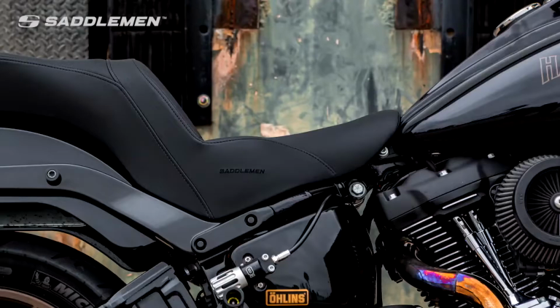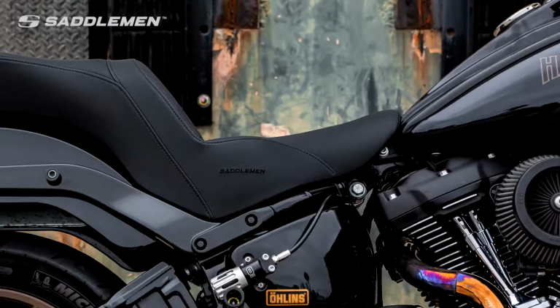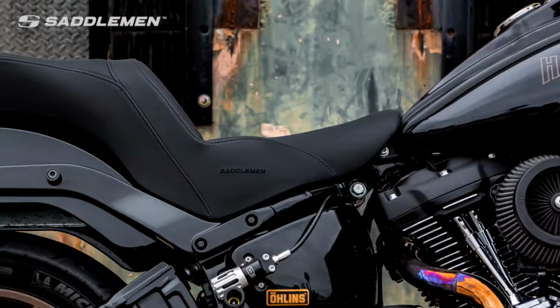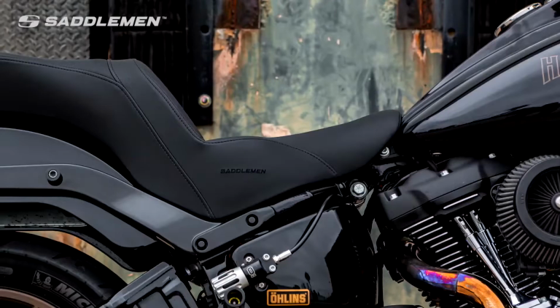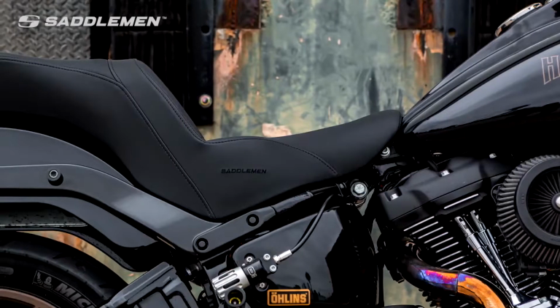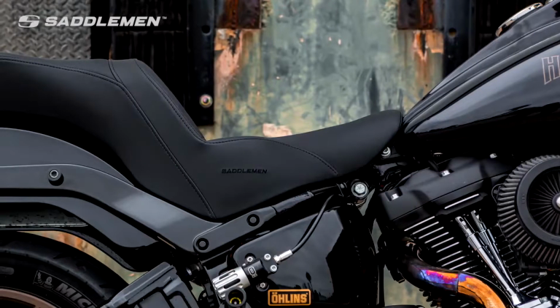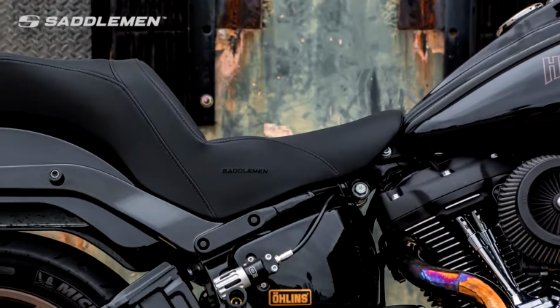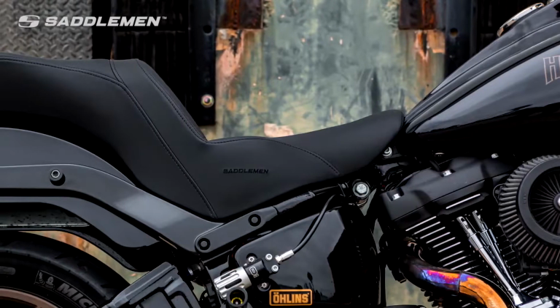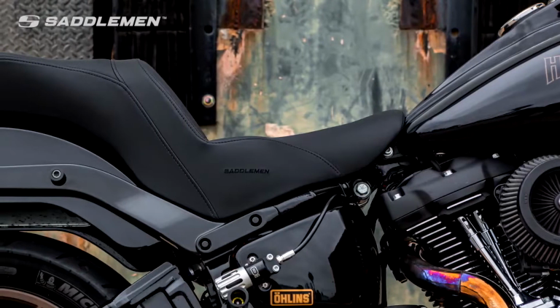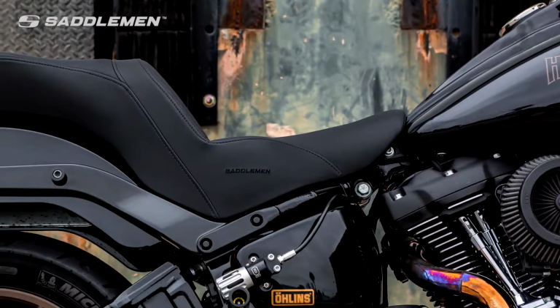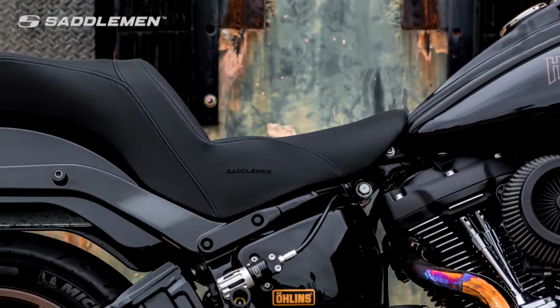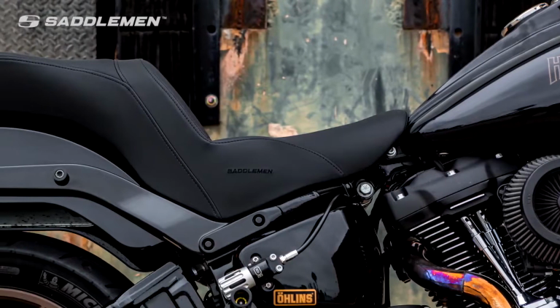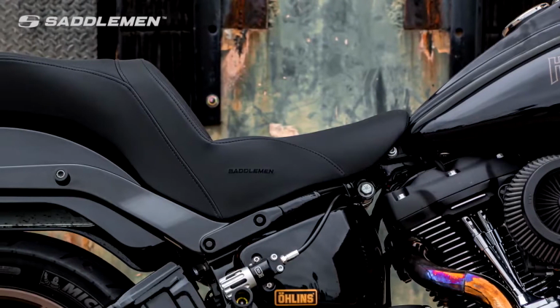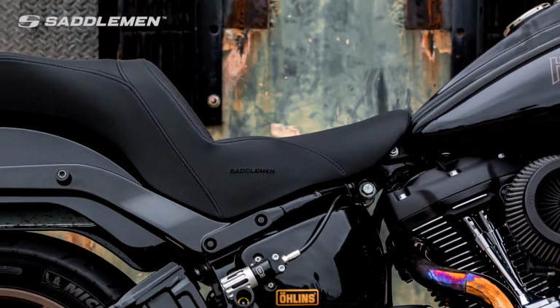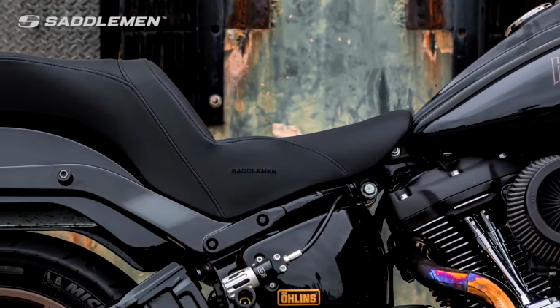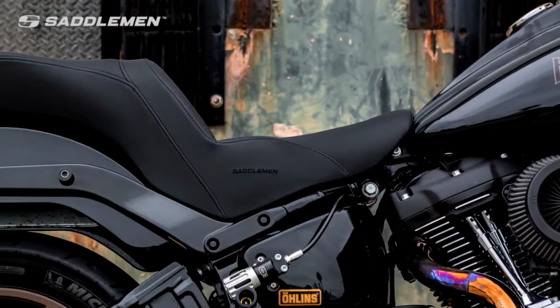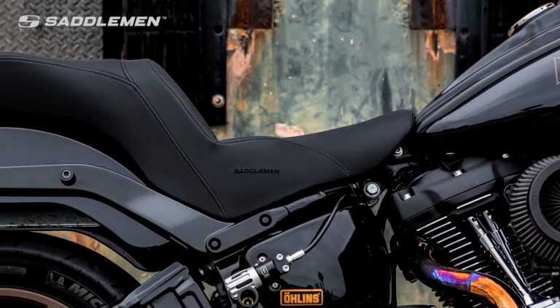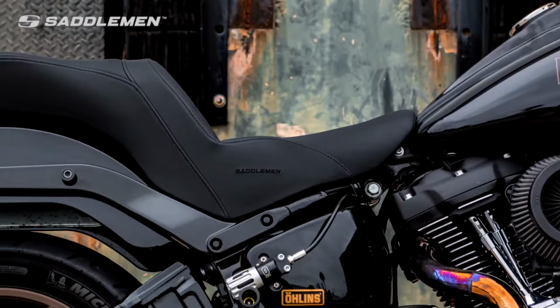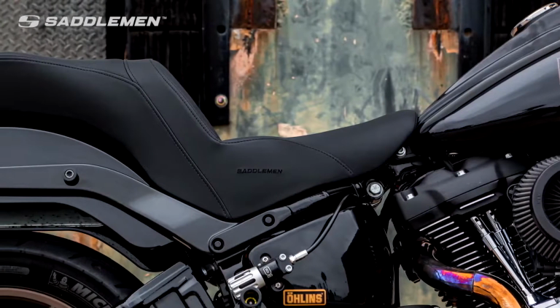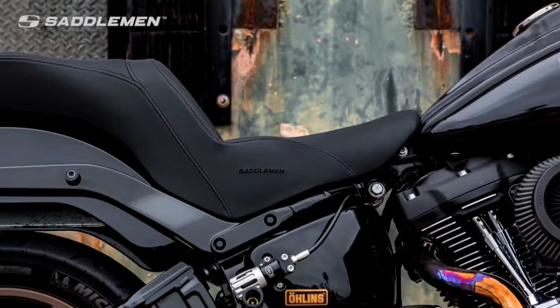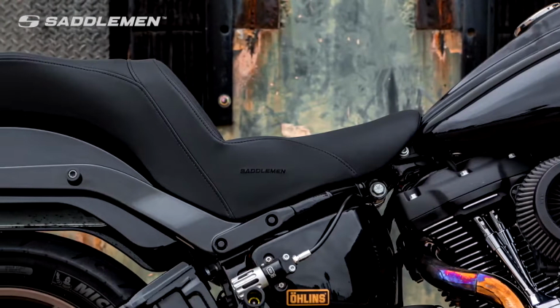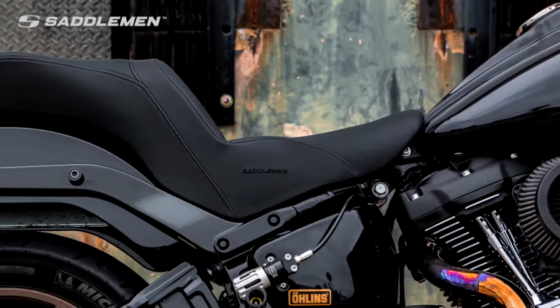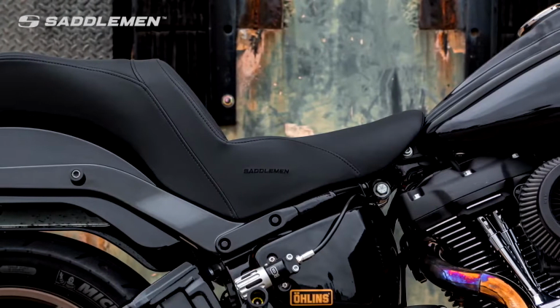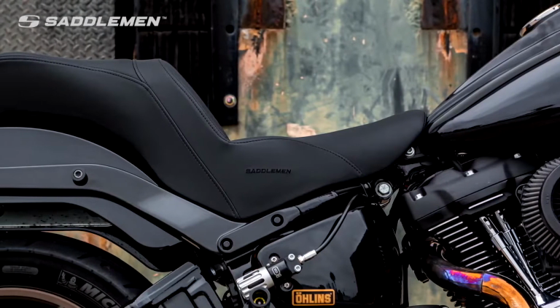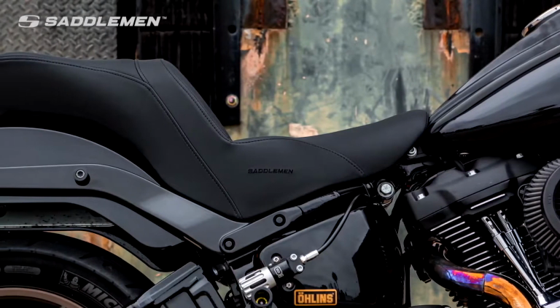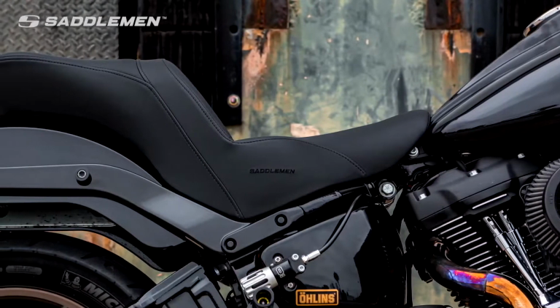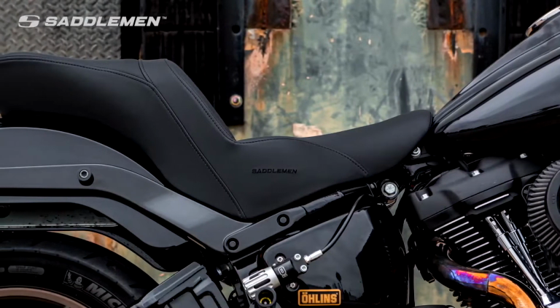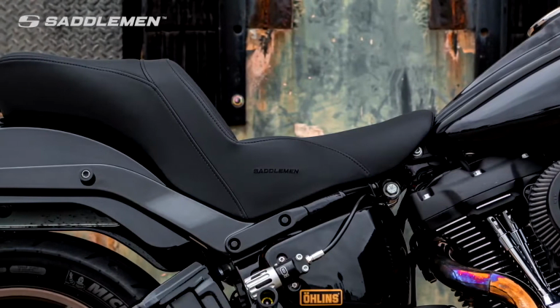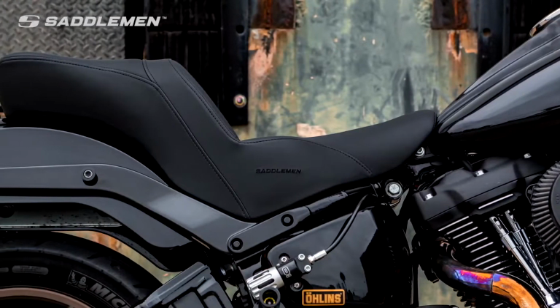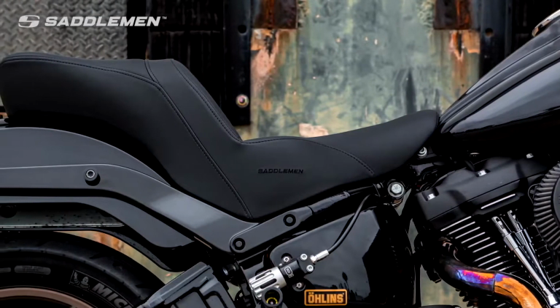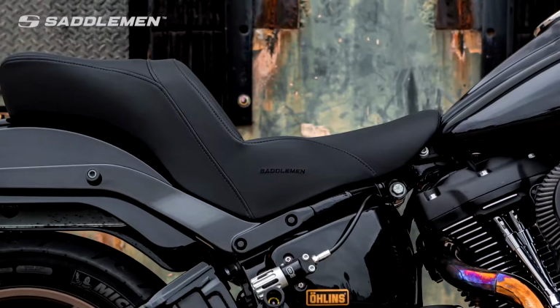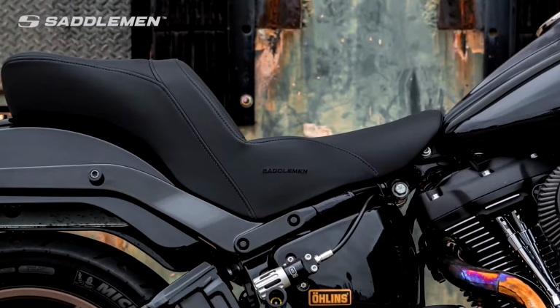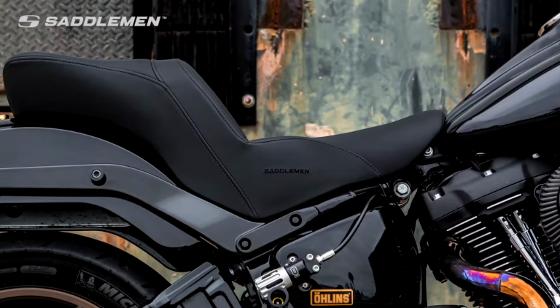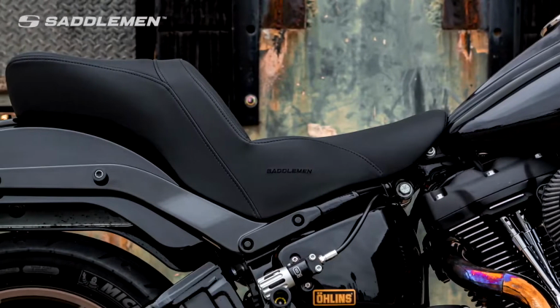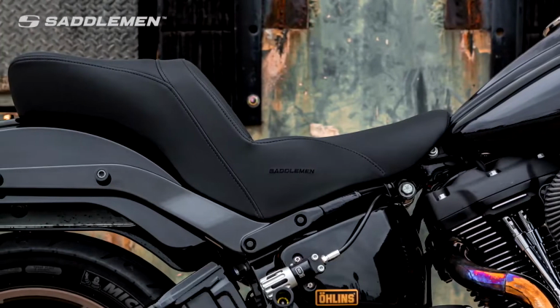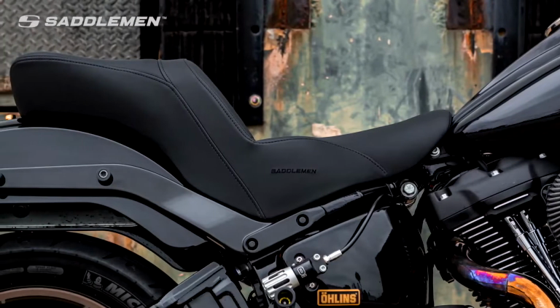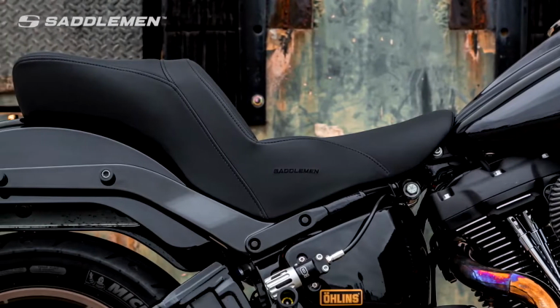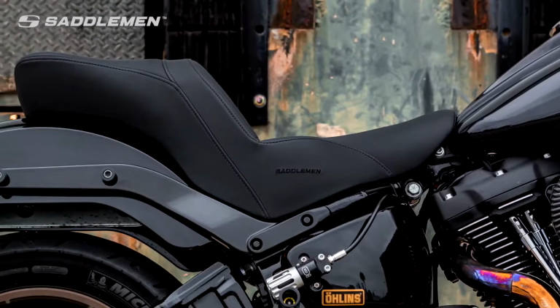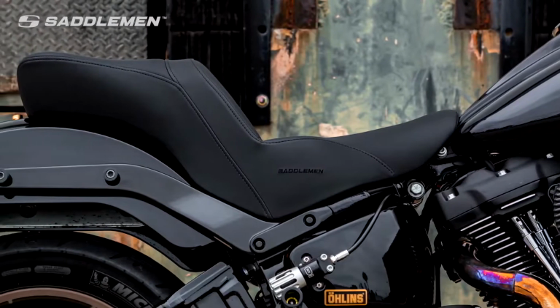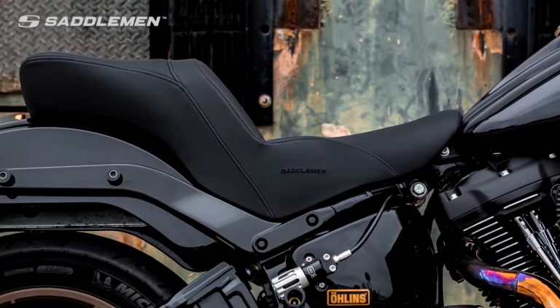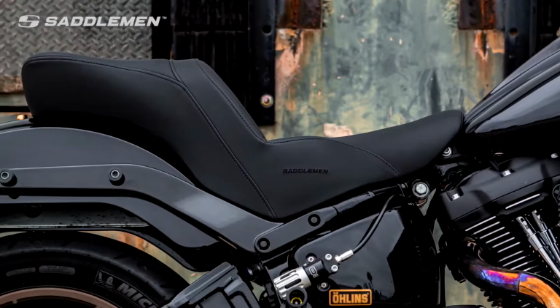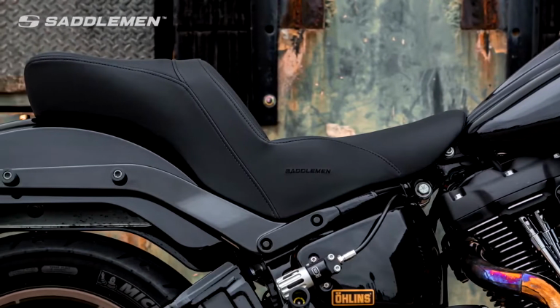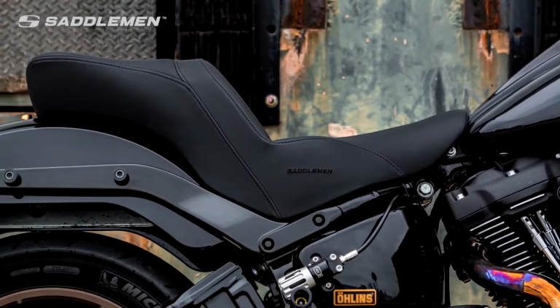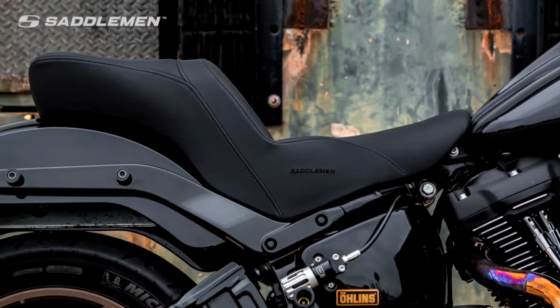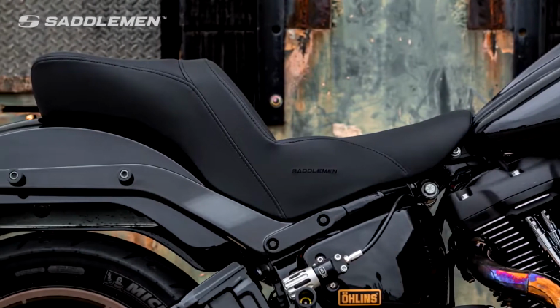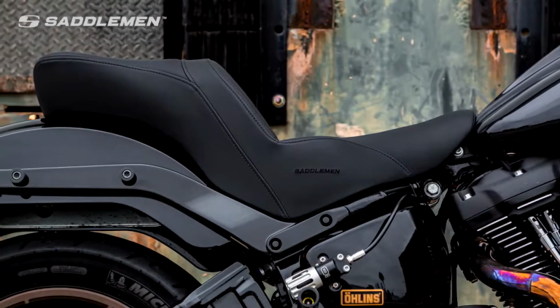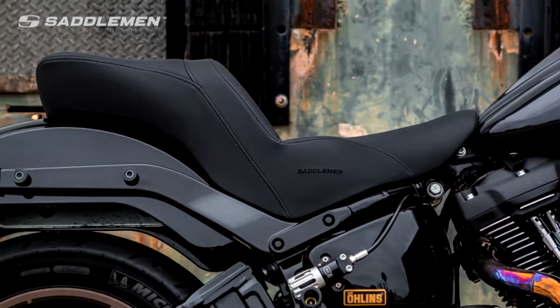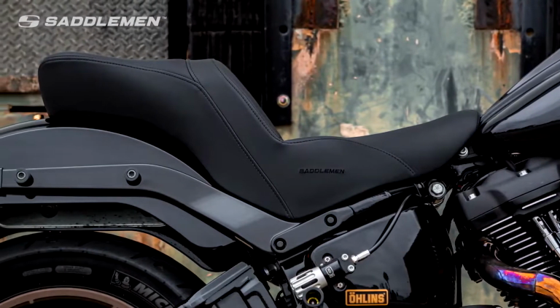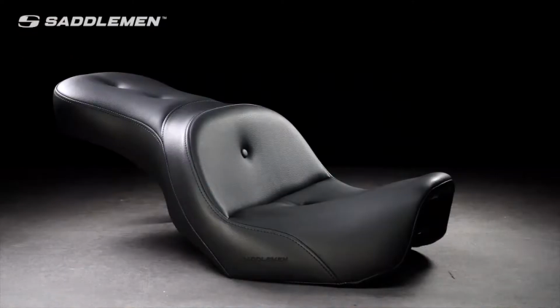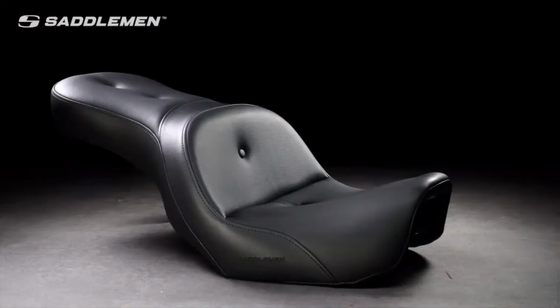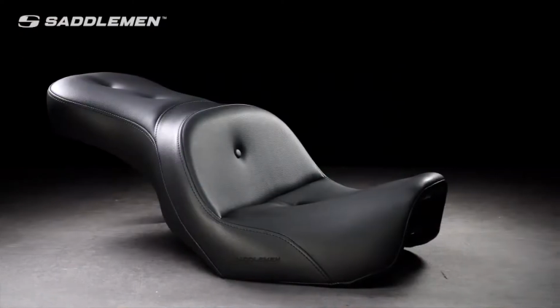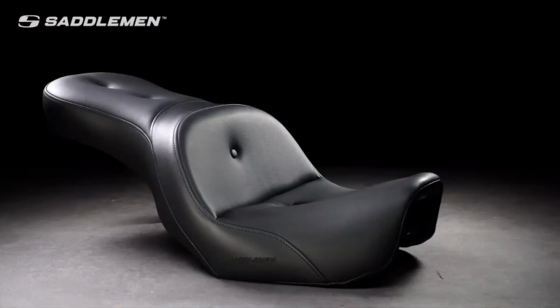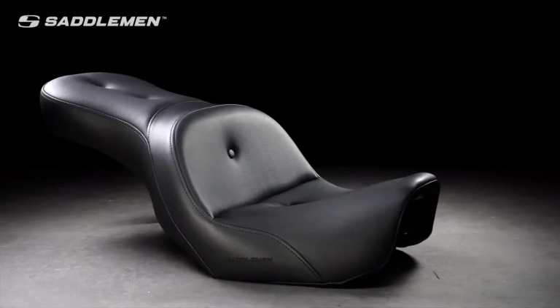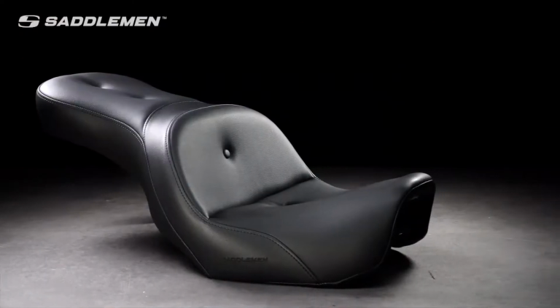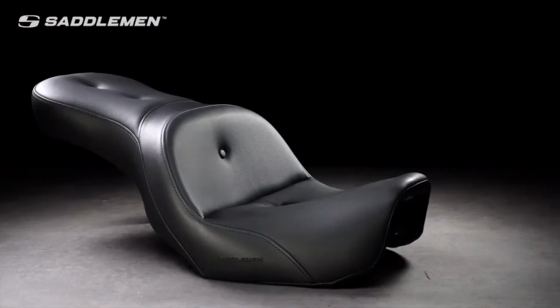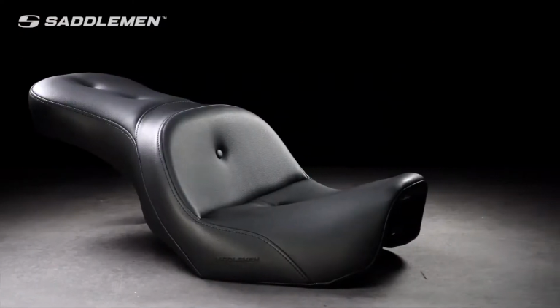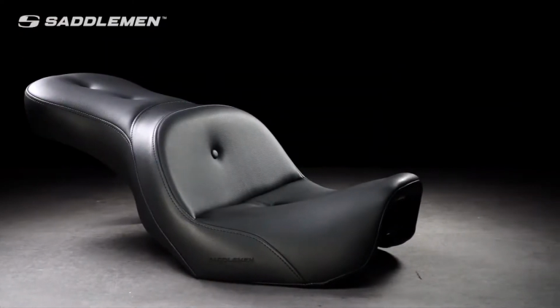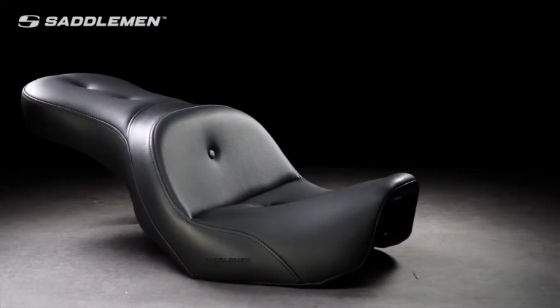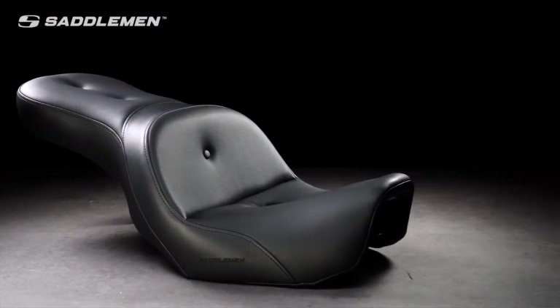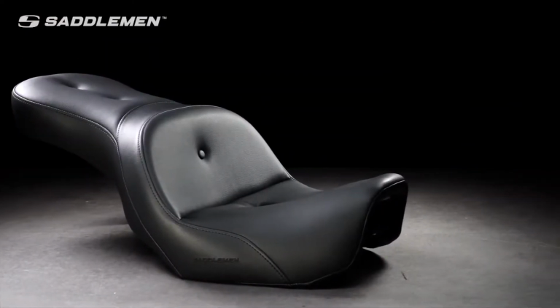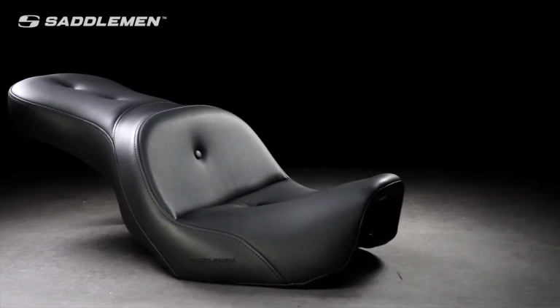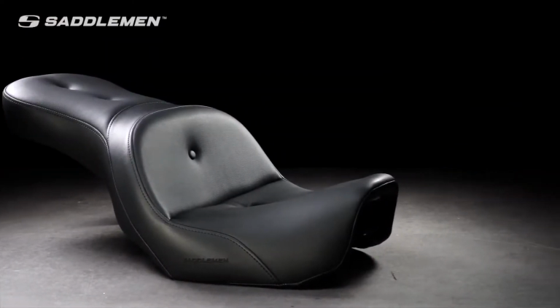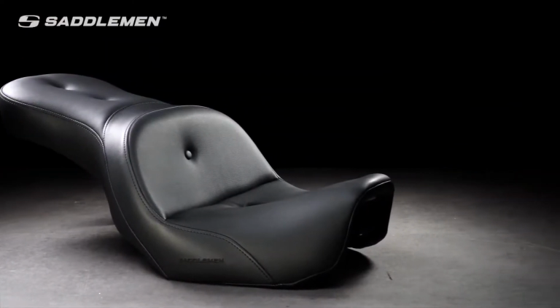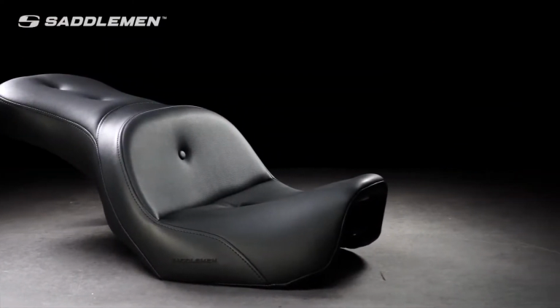Available for most models, the Explorer RS offers an ideal blend of classic good looks and comfortable seating. You'll feel the difference from the moment you get on.